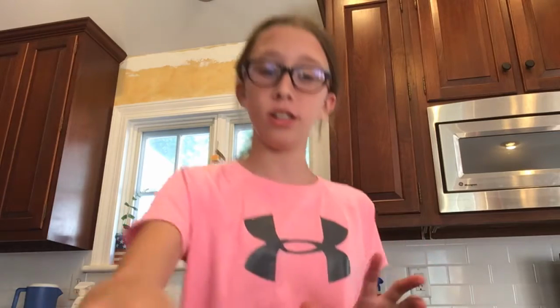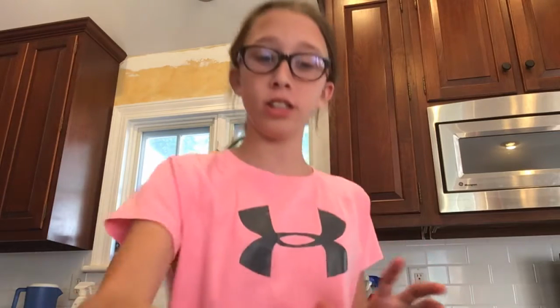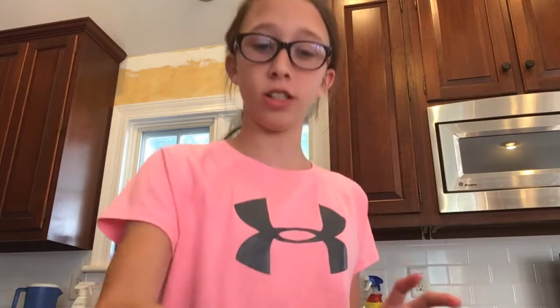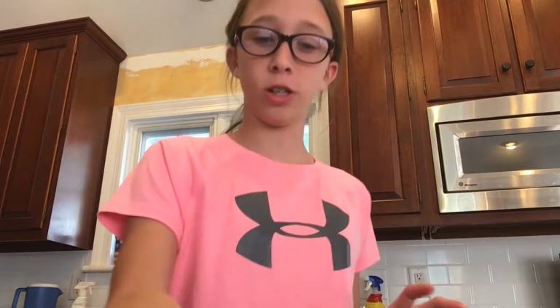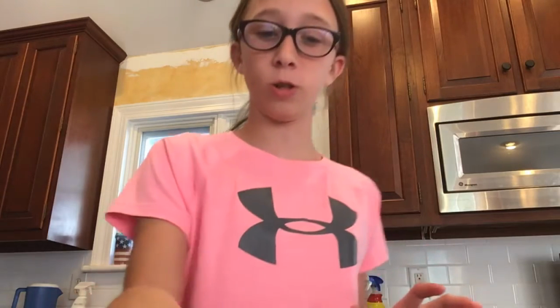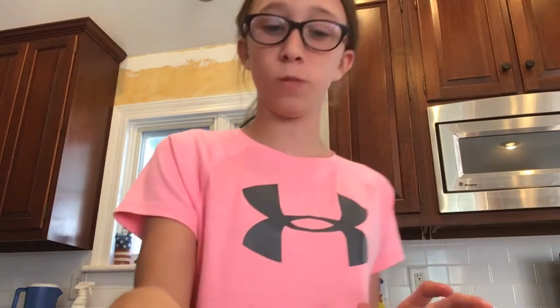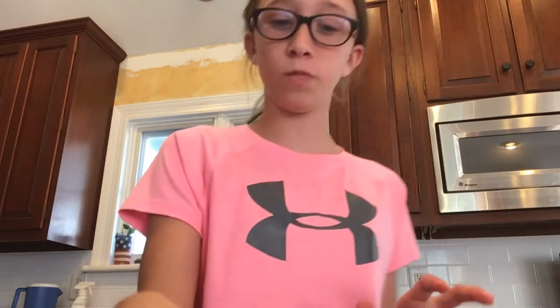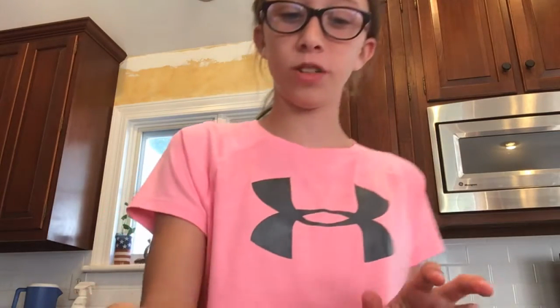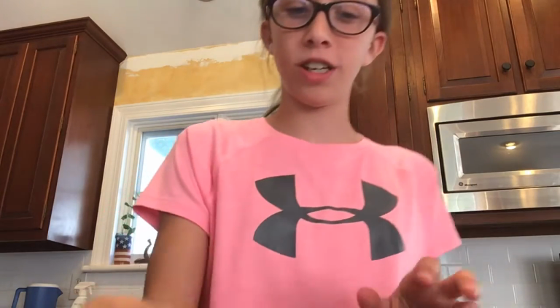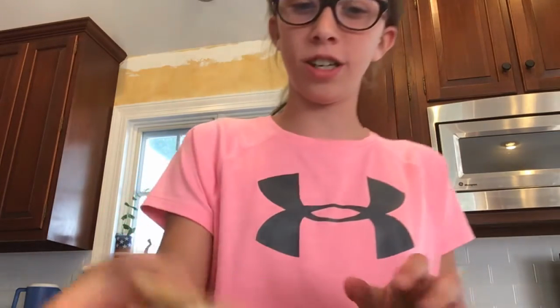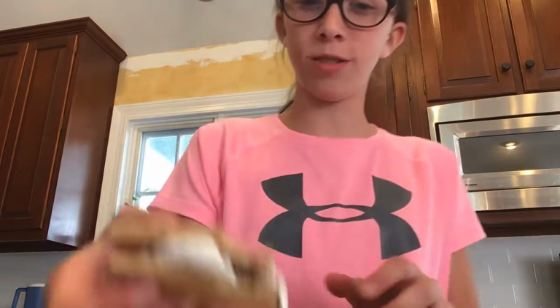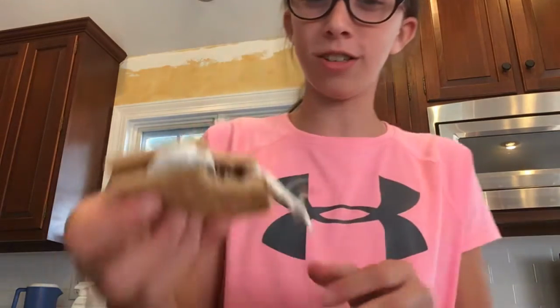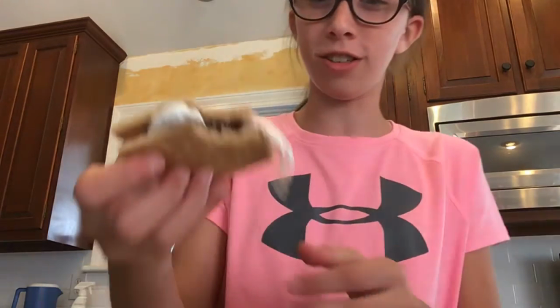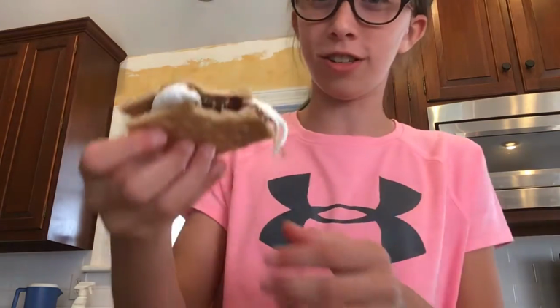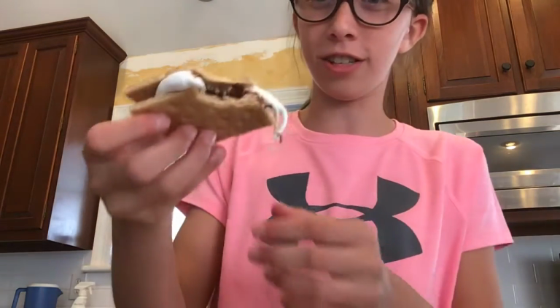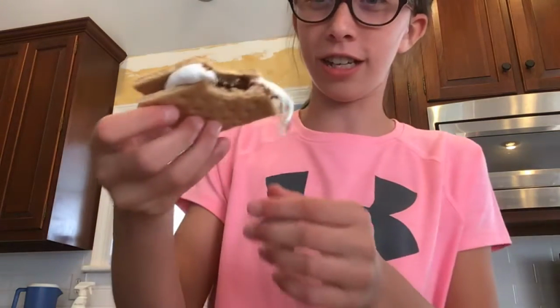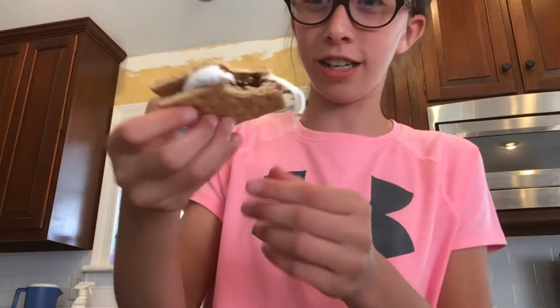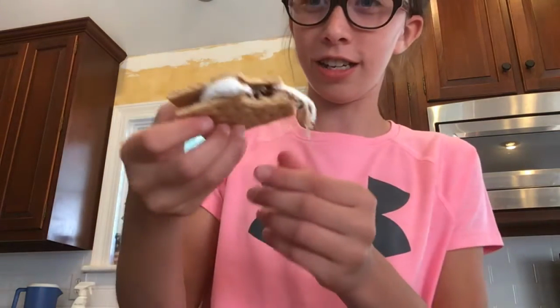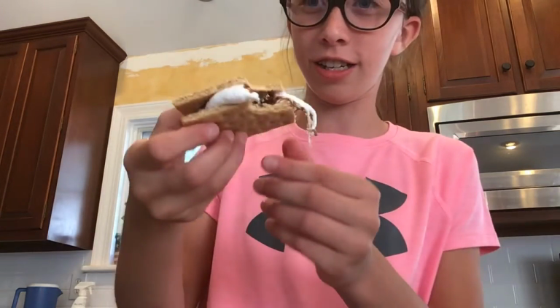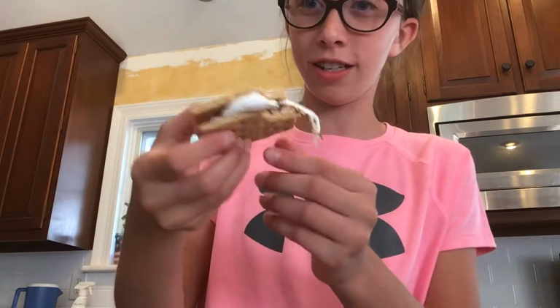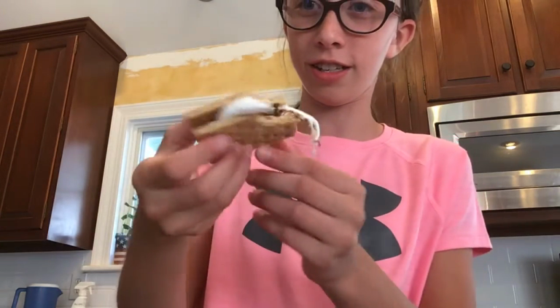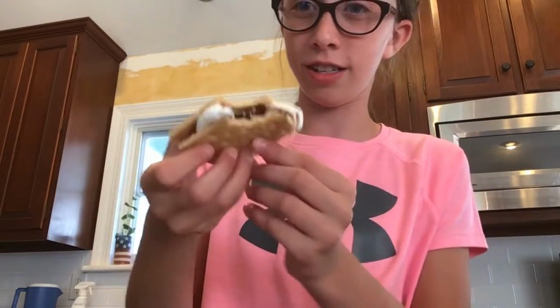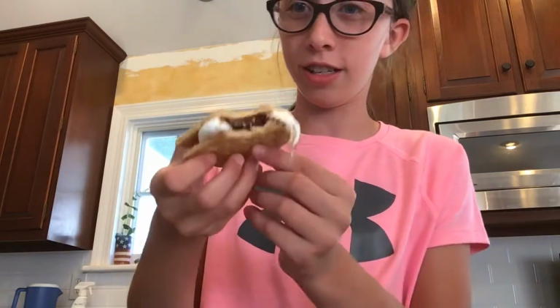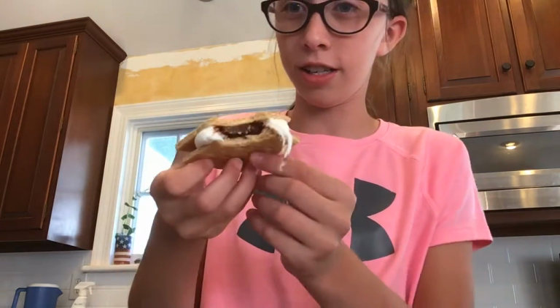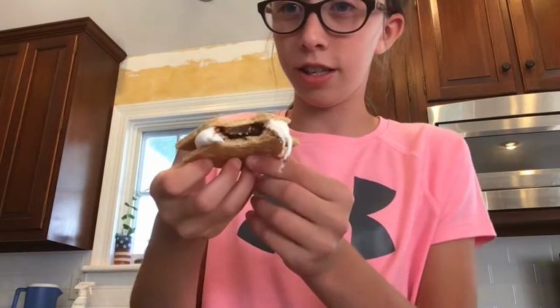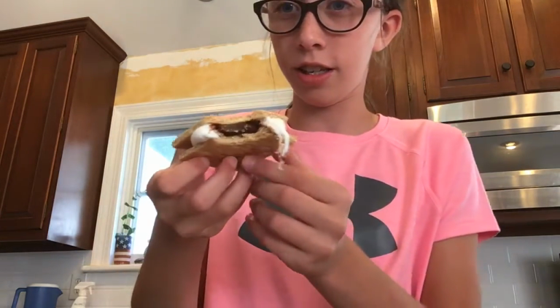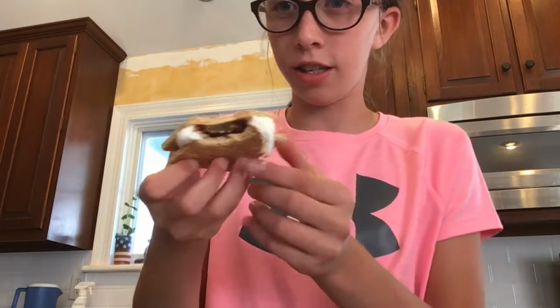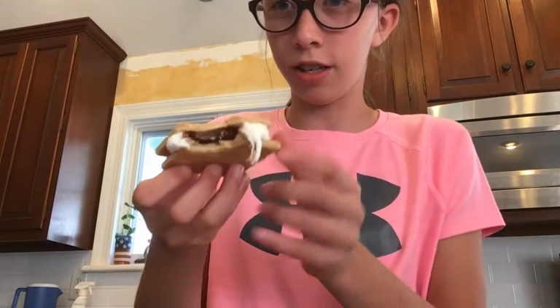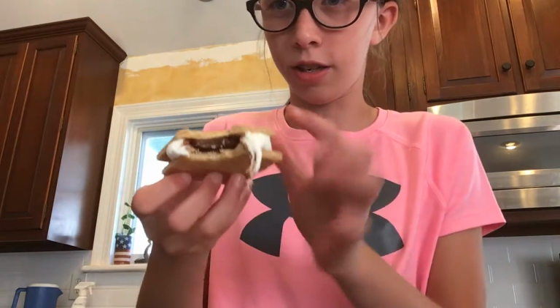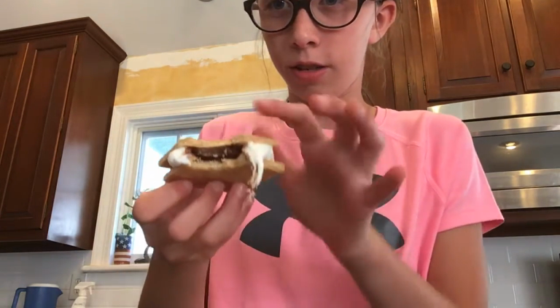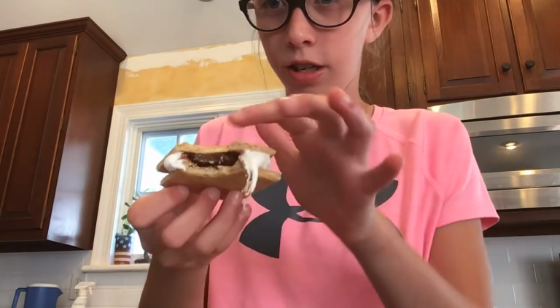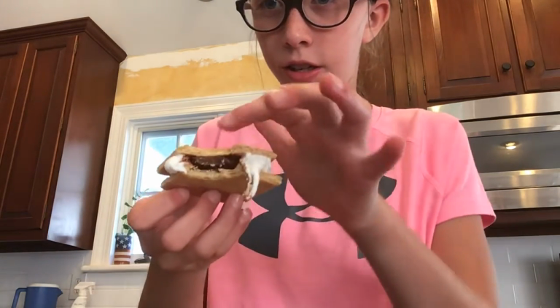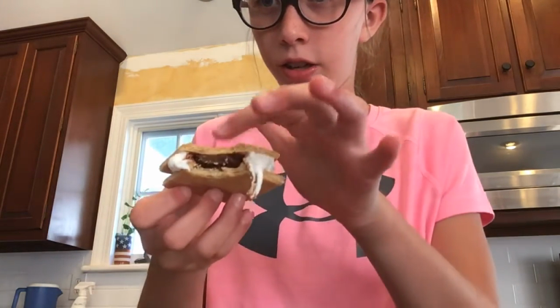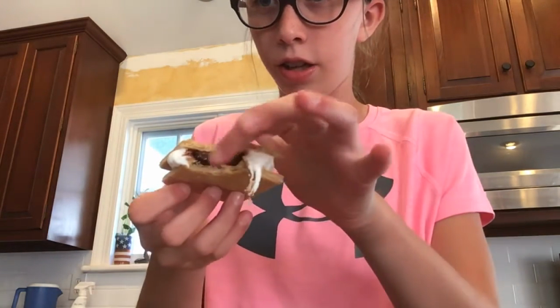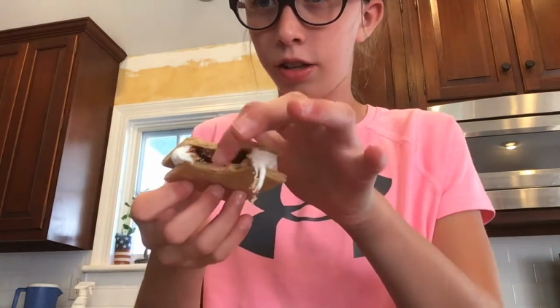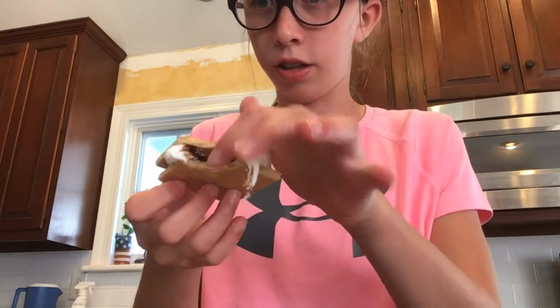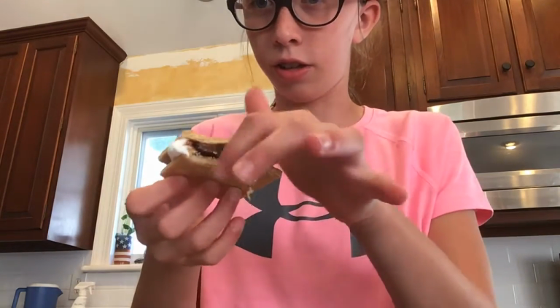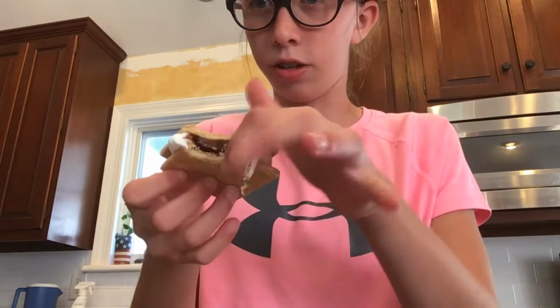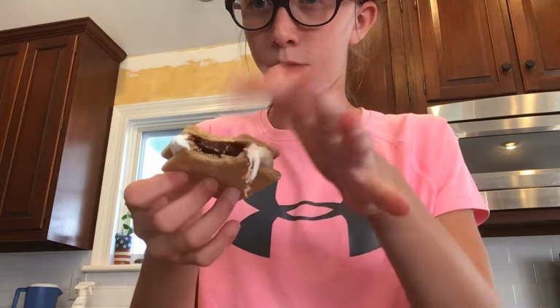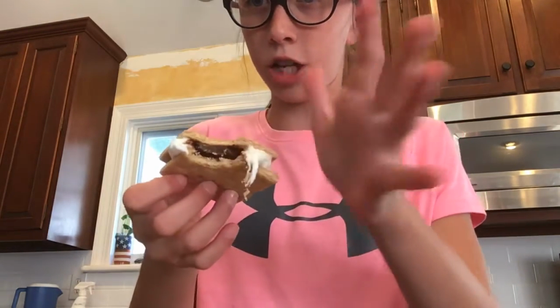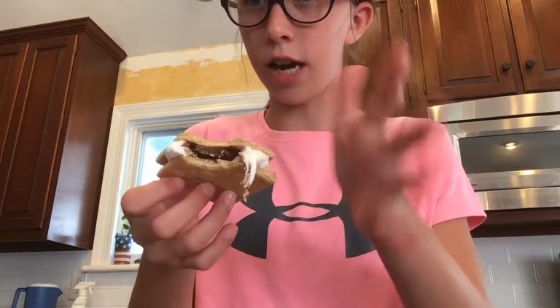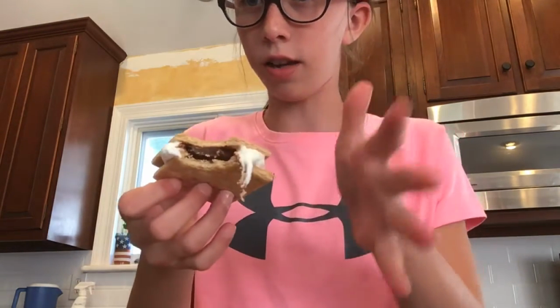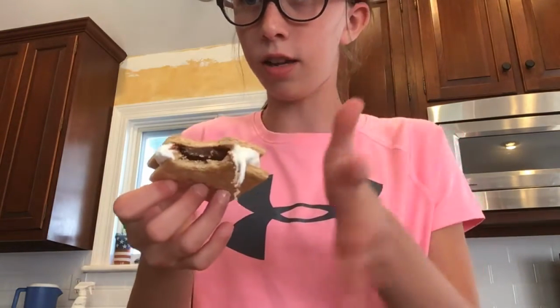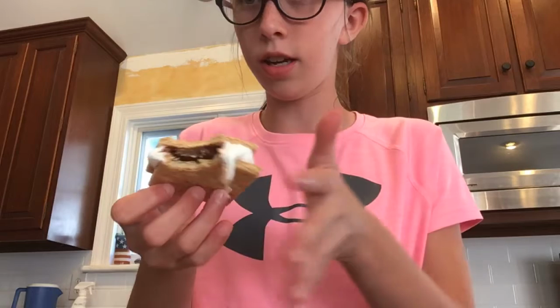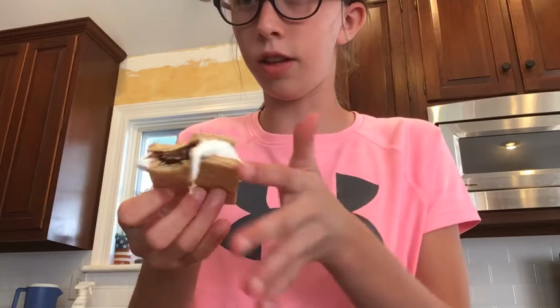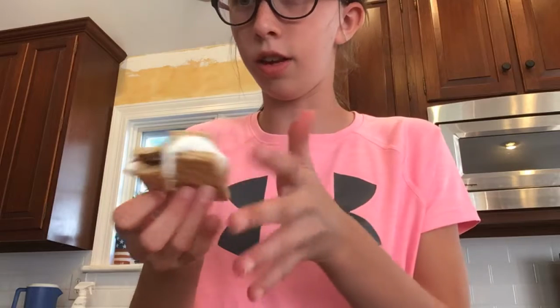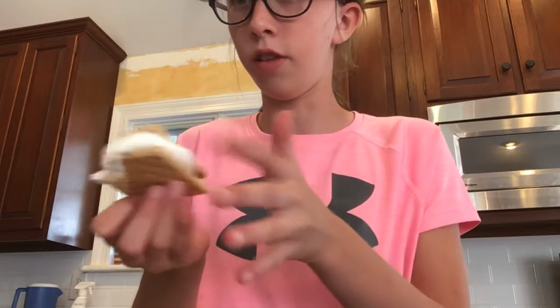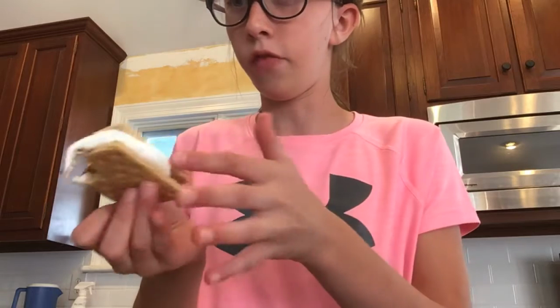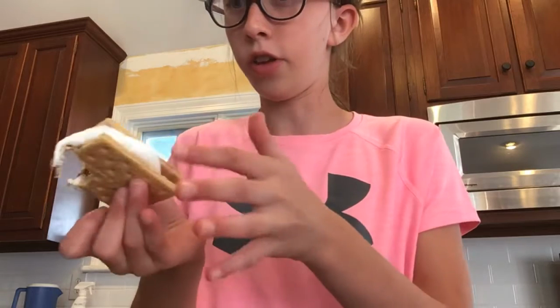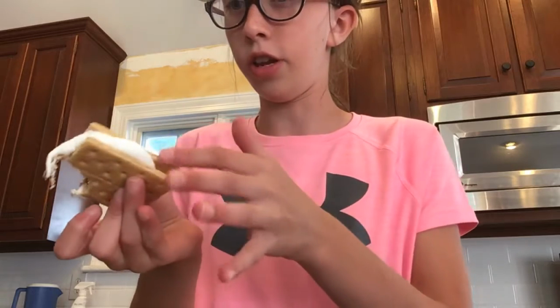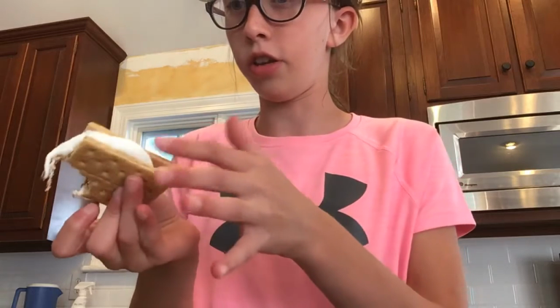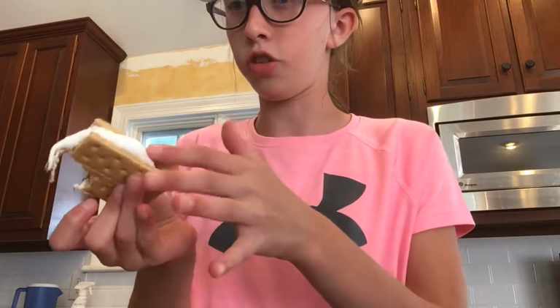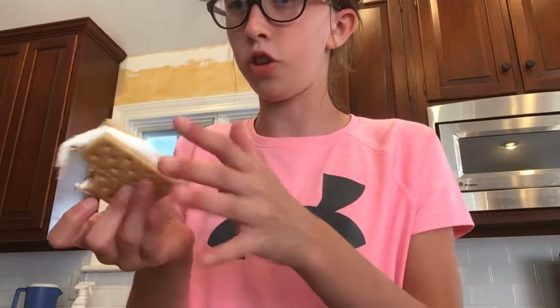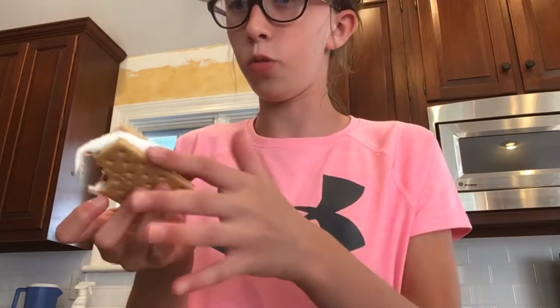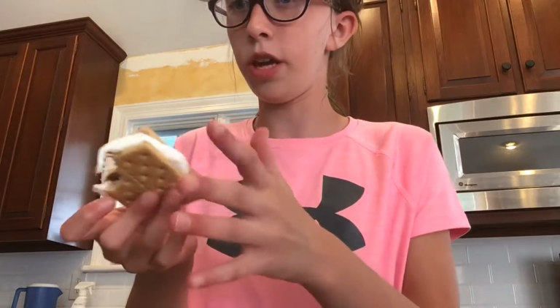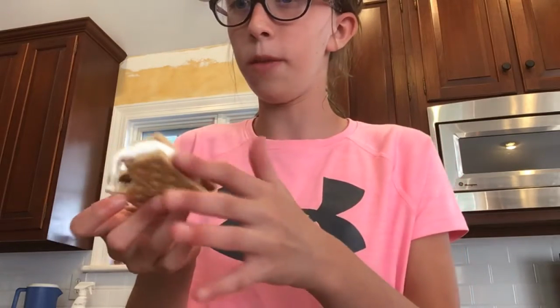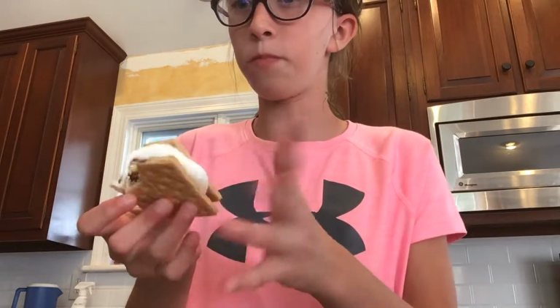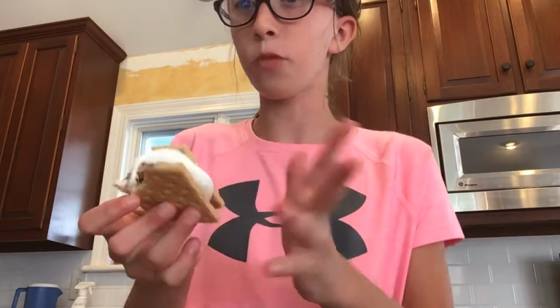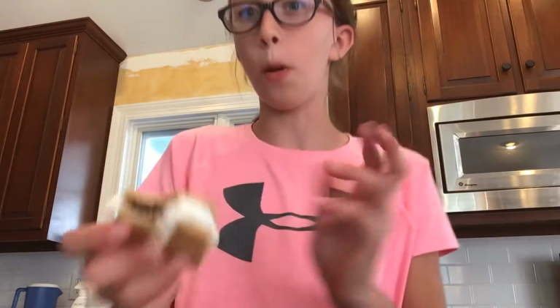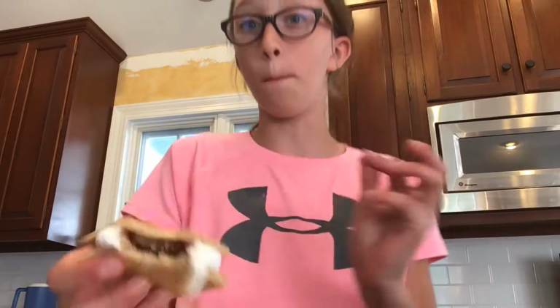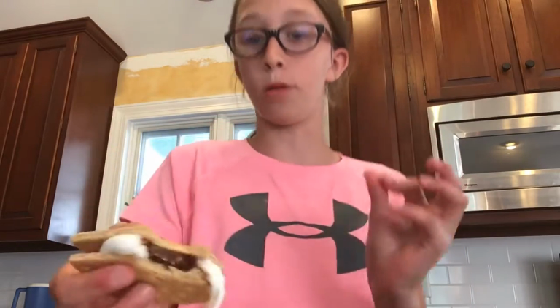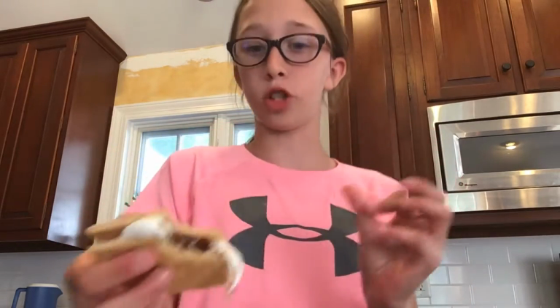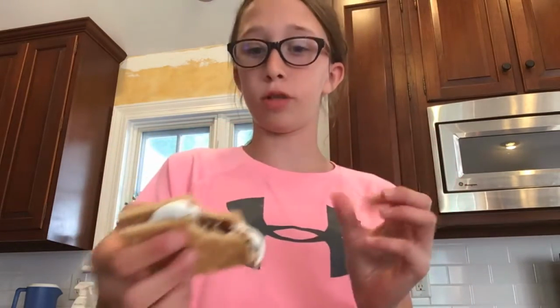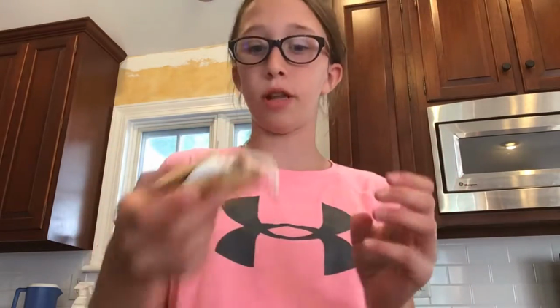Here's what it looks like. Here's the inside — there's some chocolate and a nice gooey marshmallow.